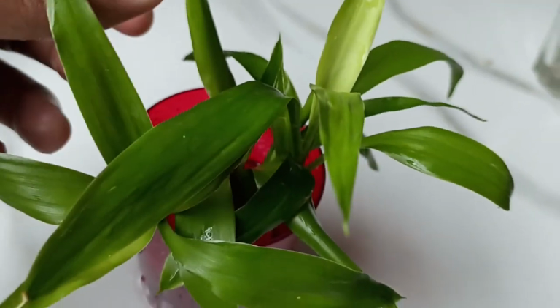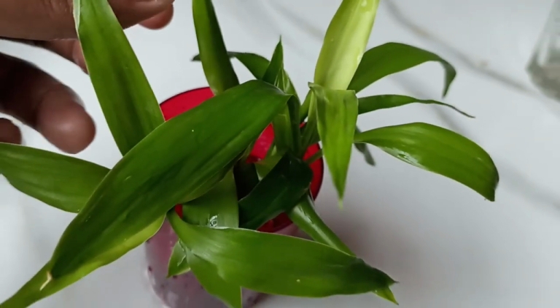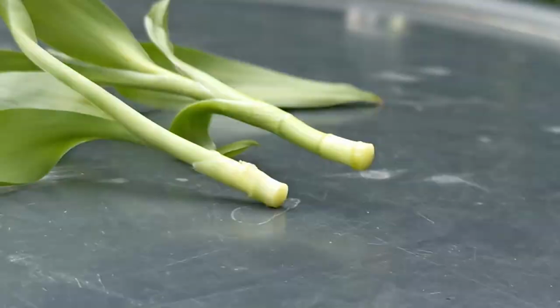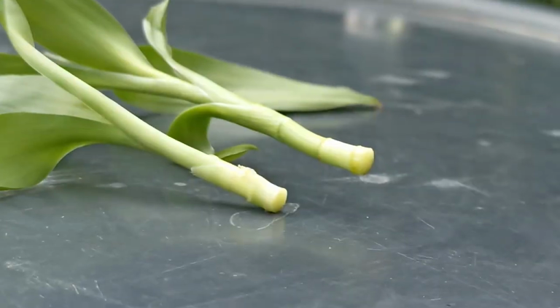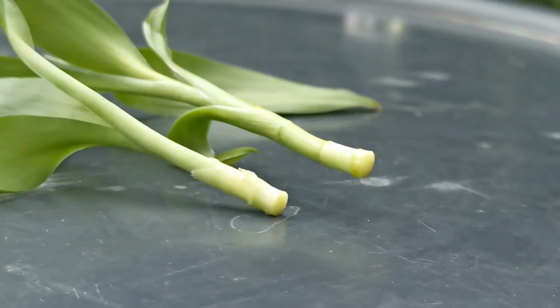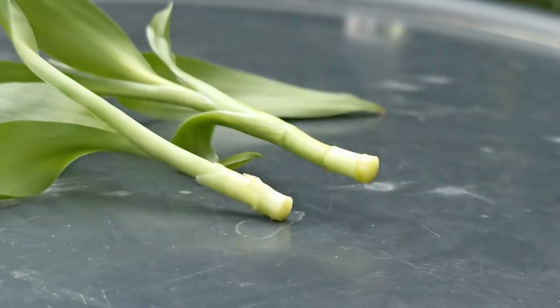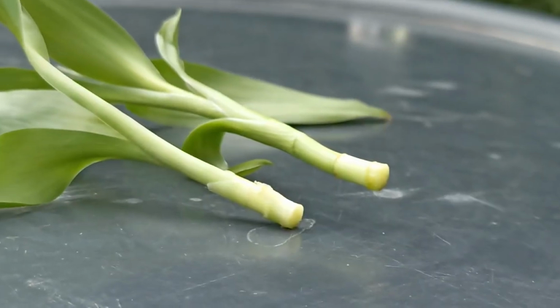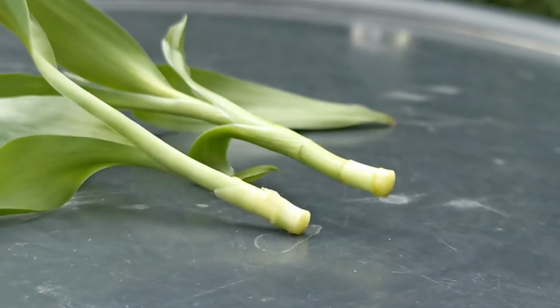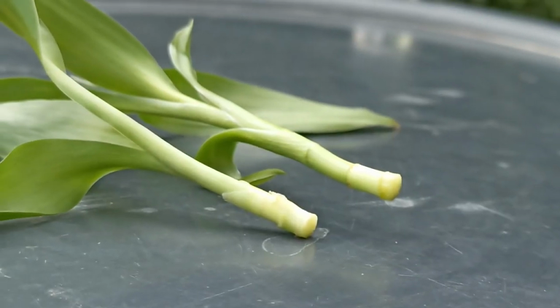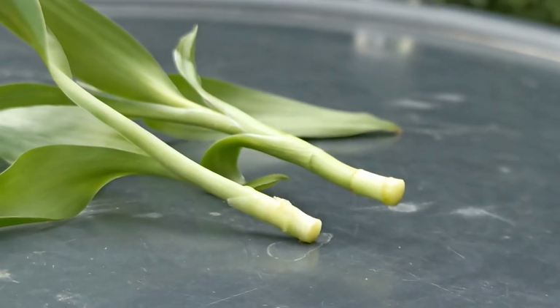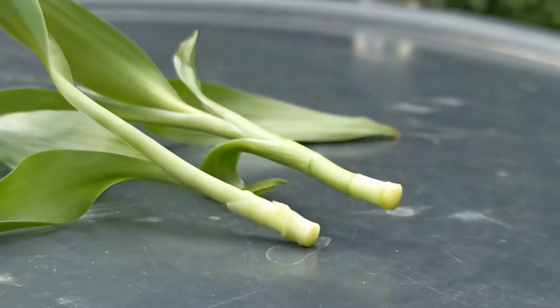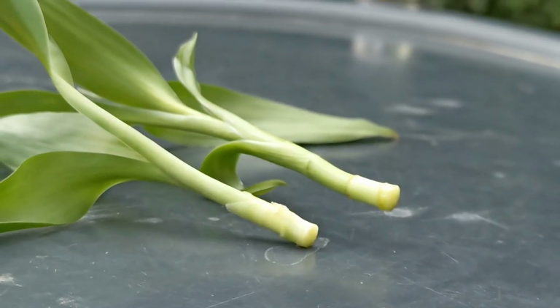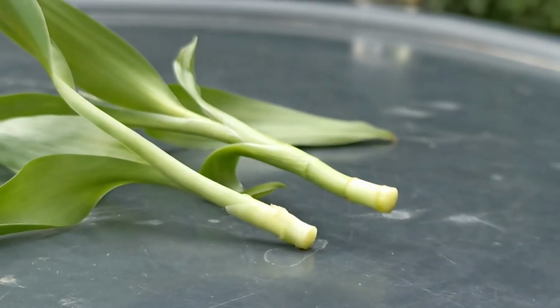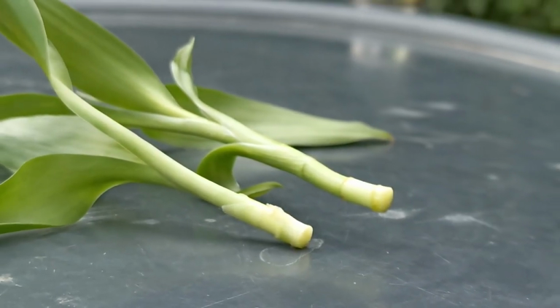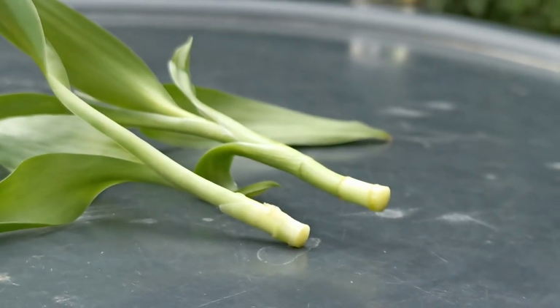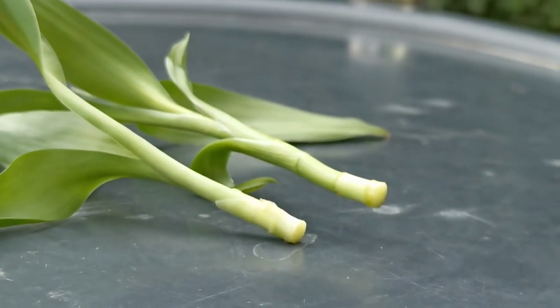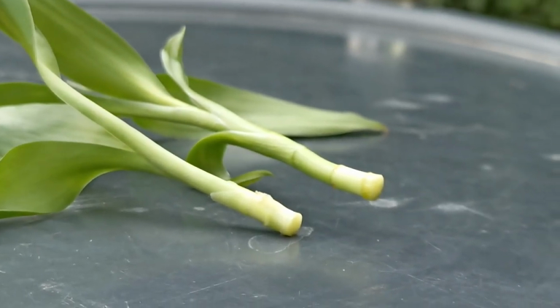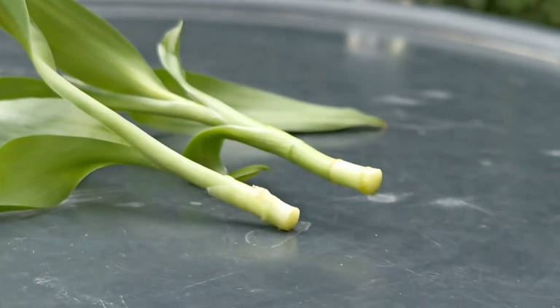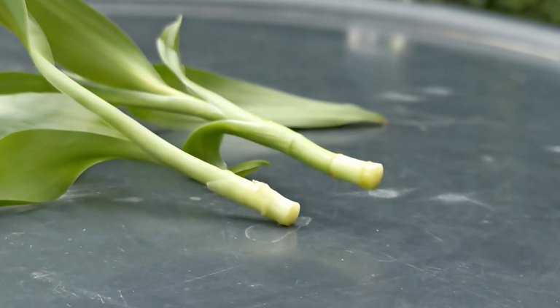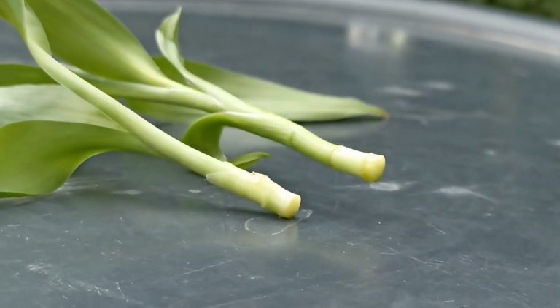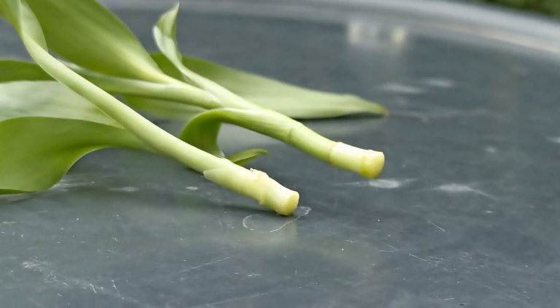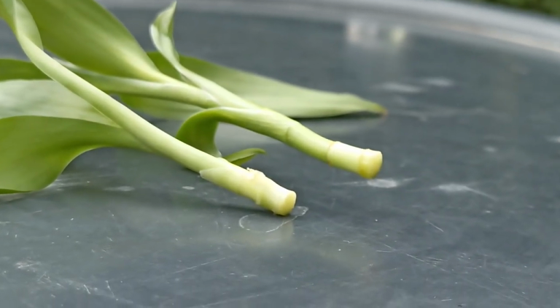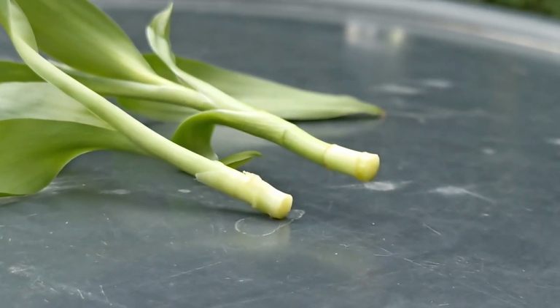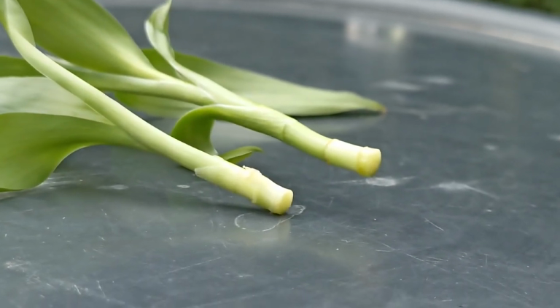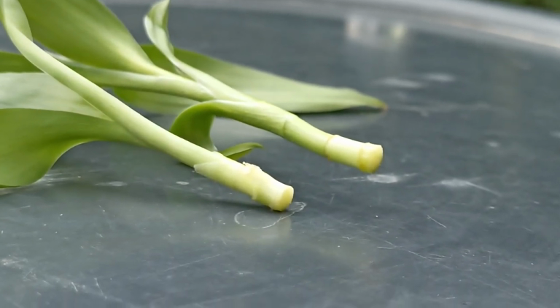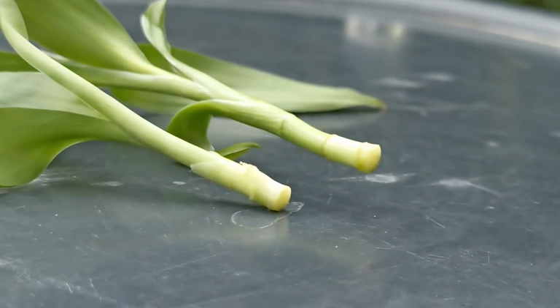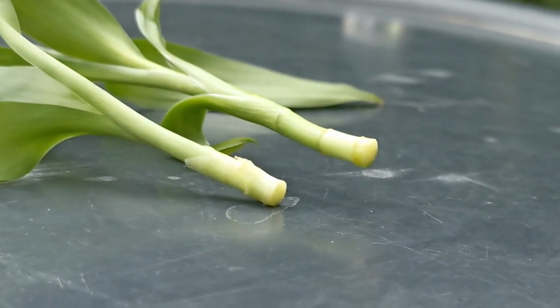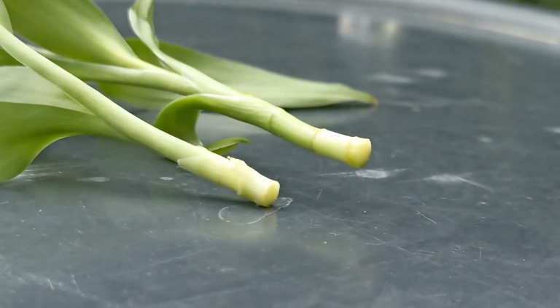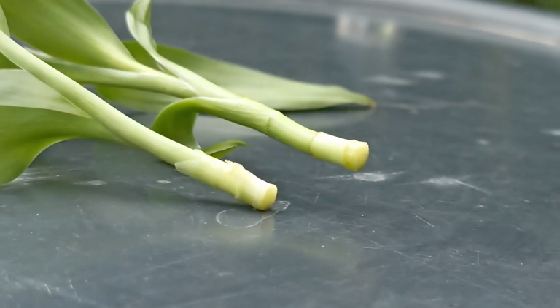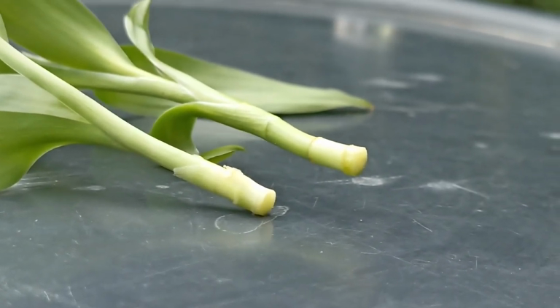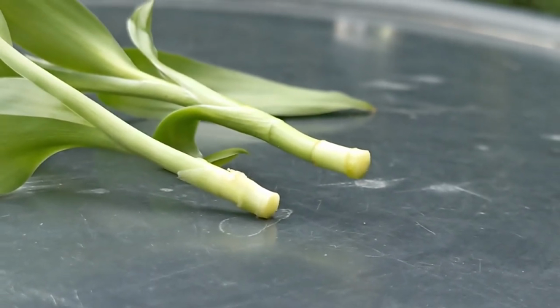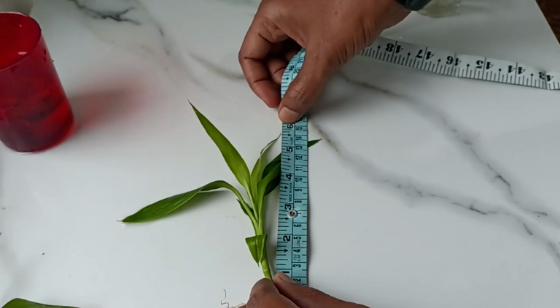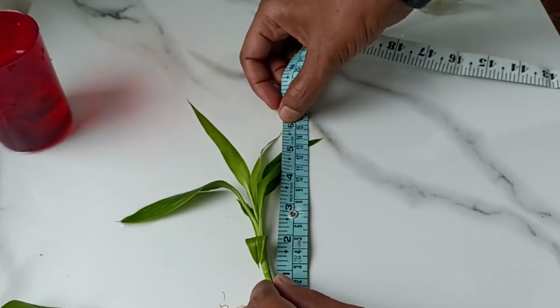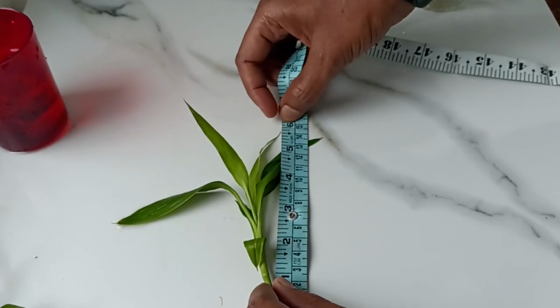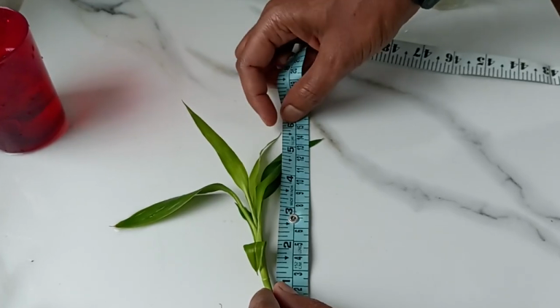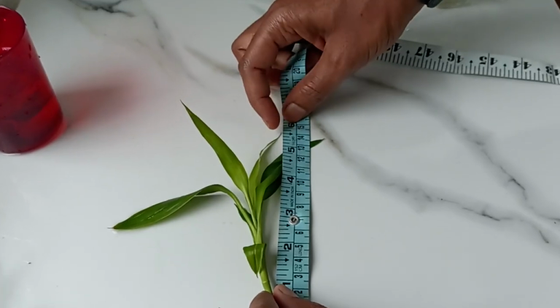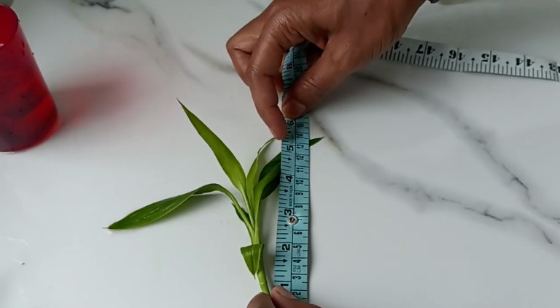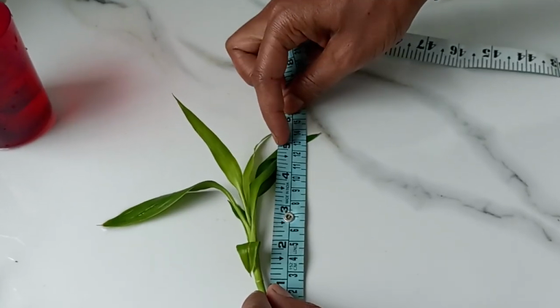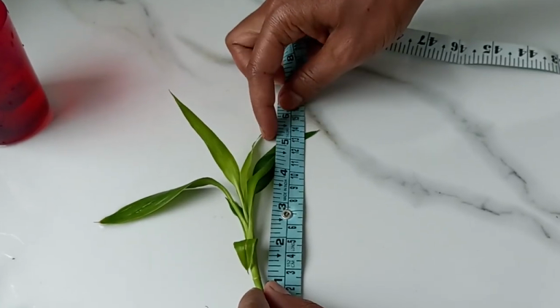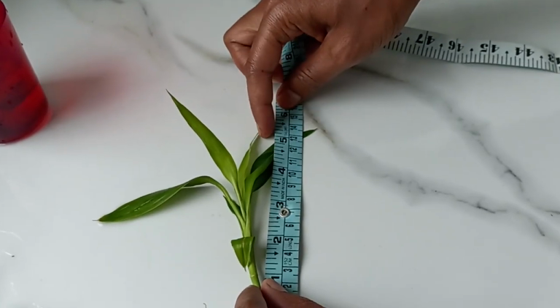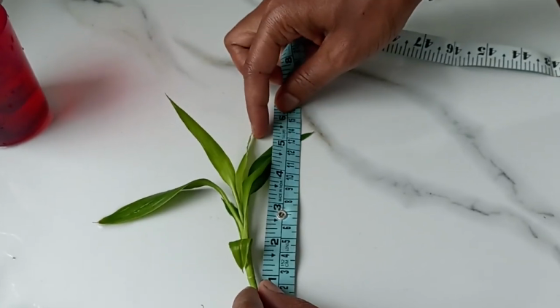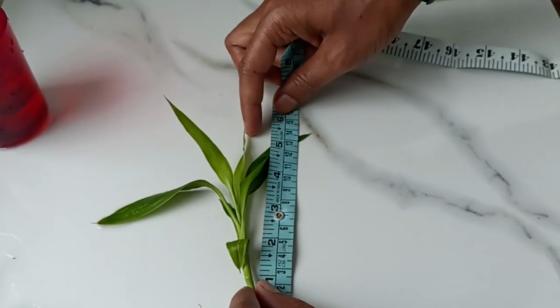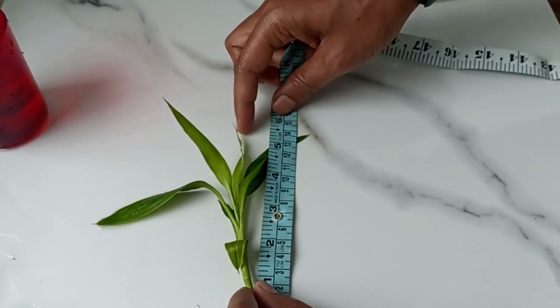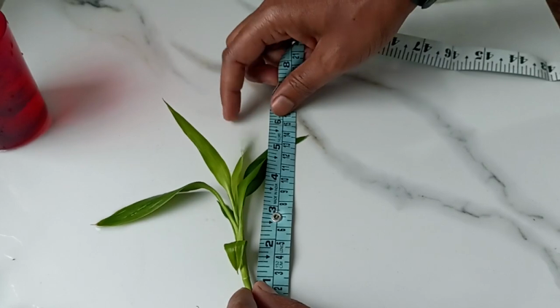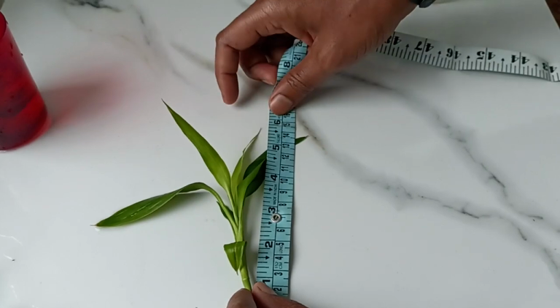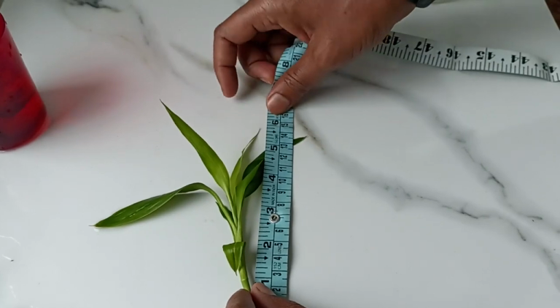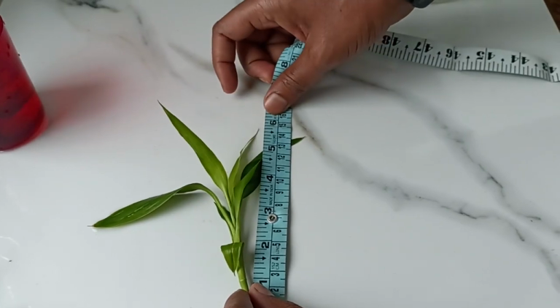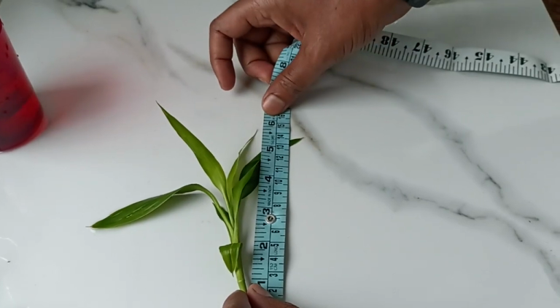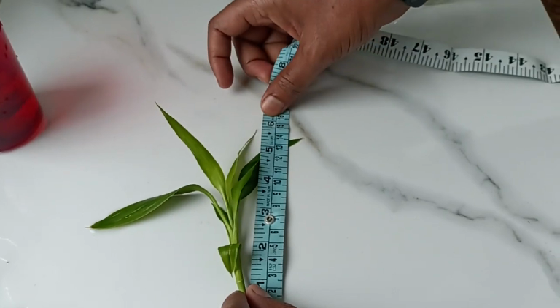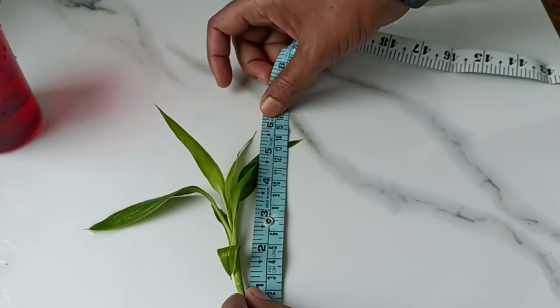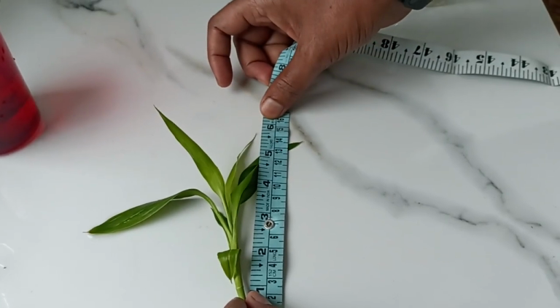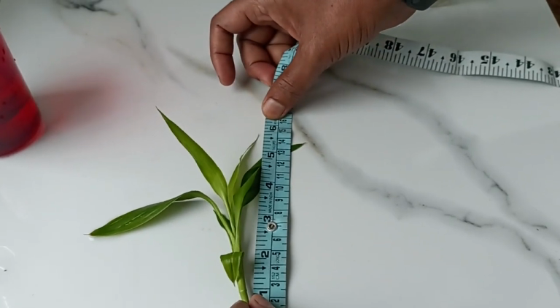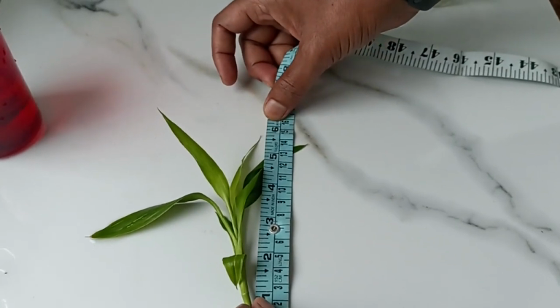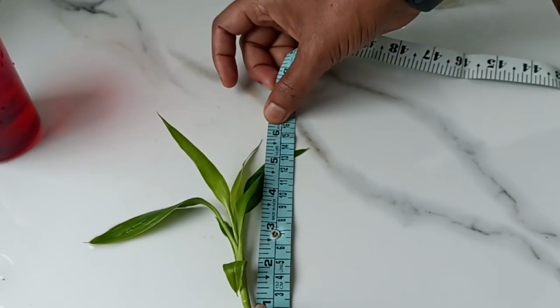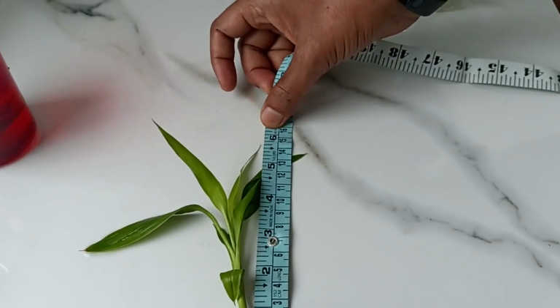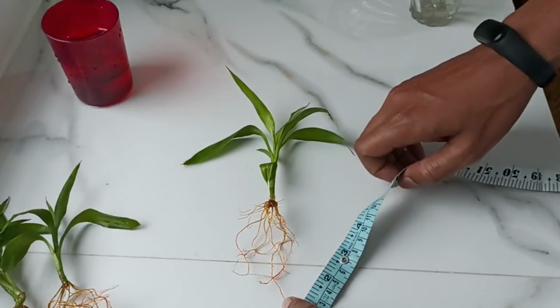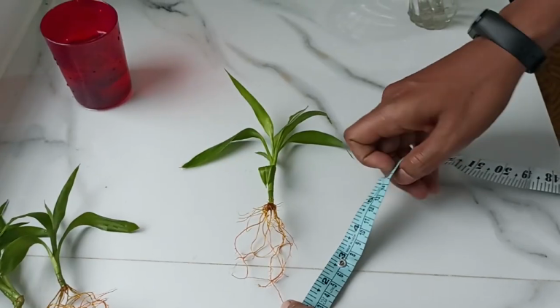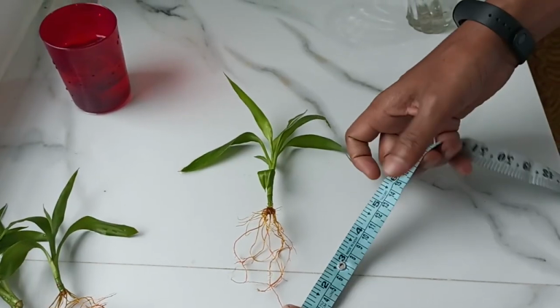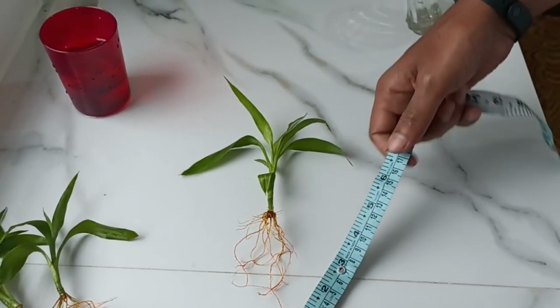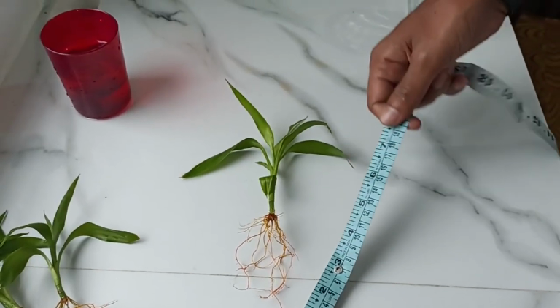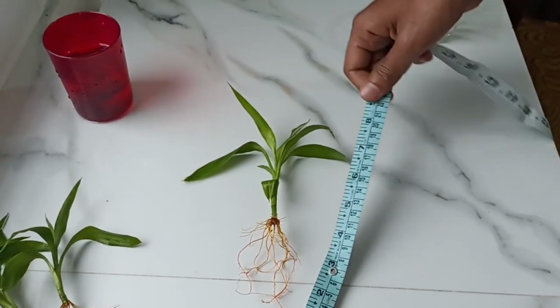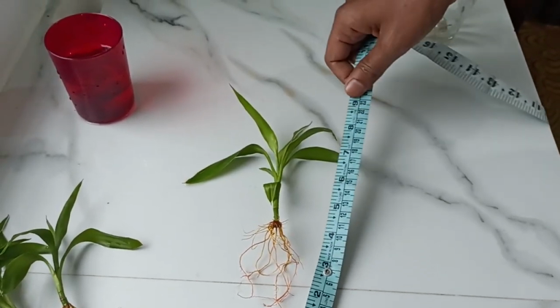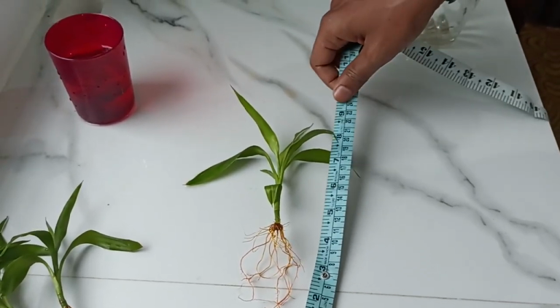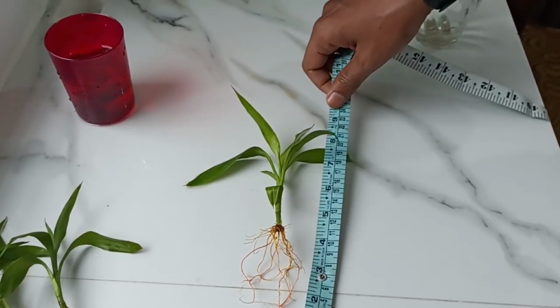When I did the propagation, these shoots were 3-4 inches. Now they are almost 6 inches, and with the roots, they look even bigger.